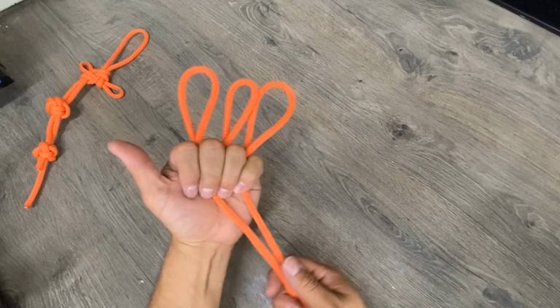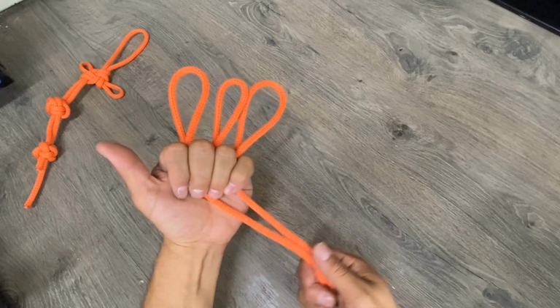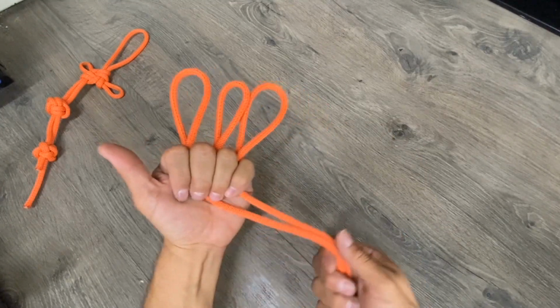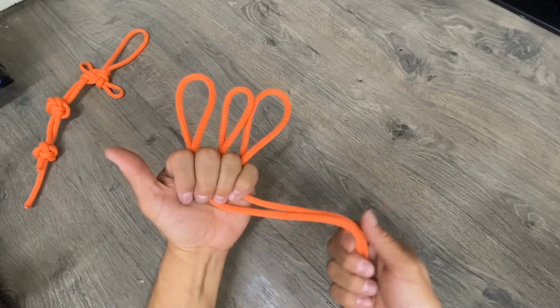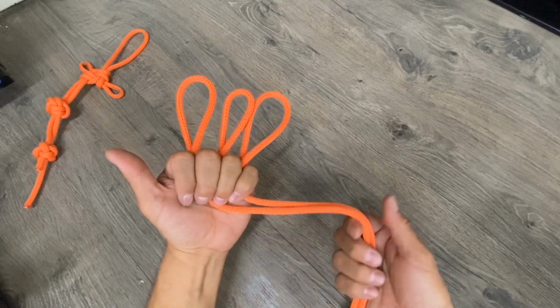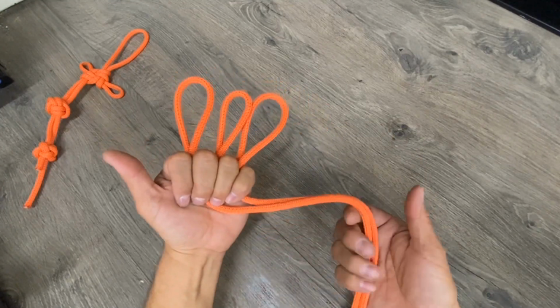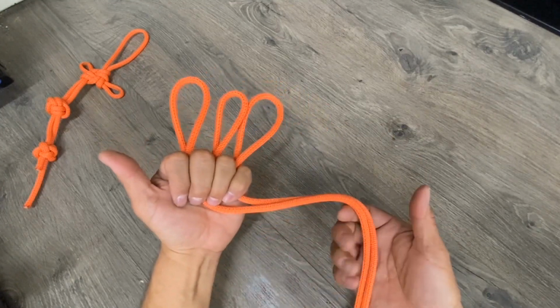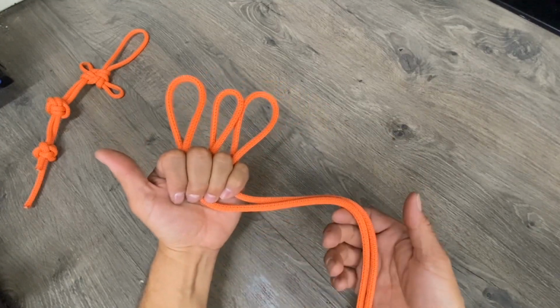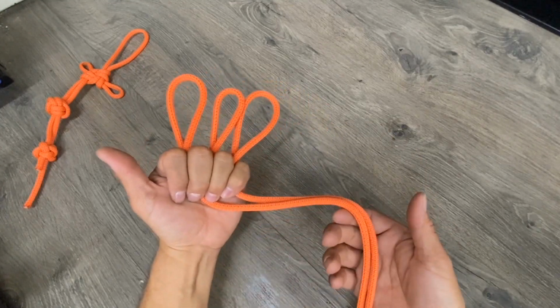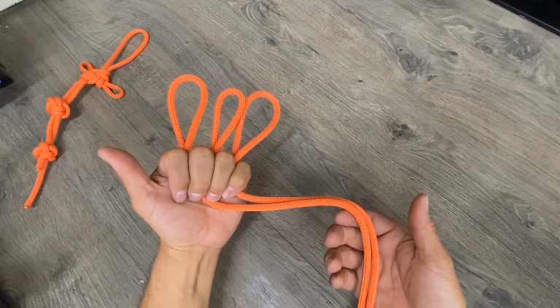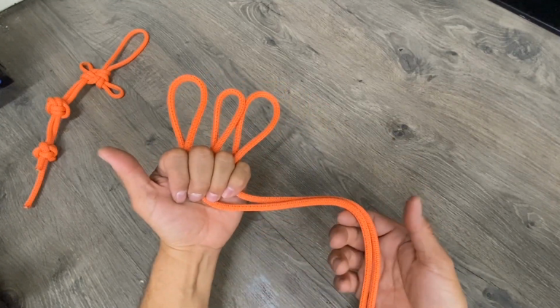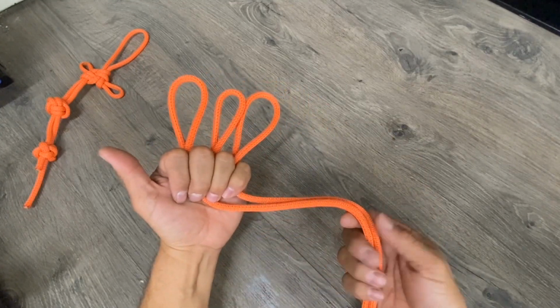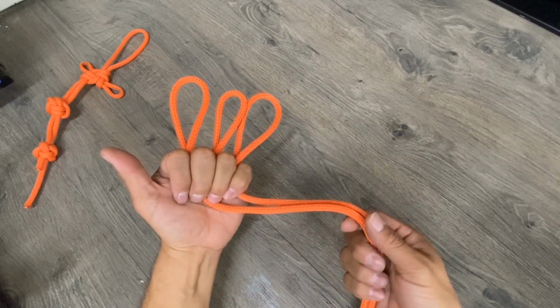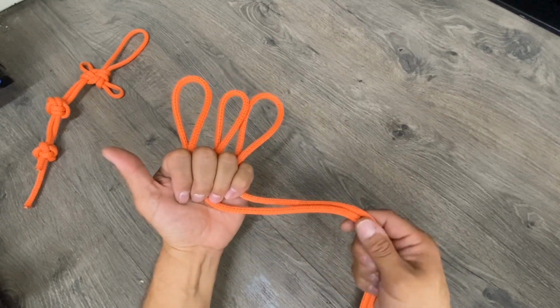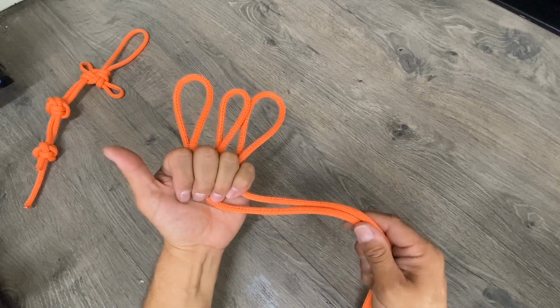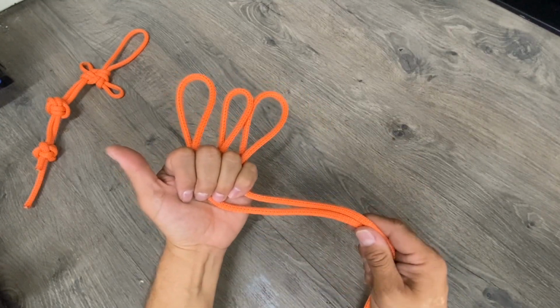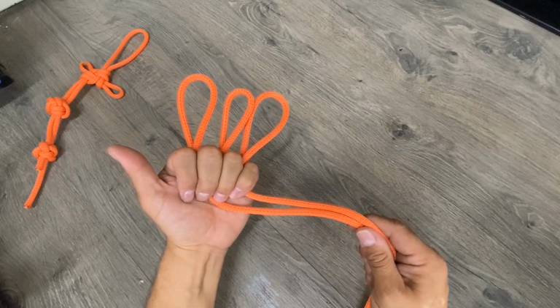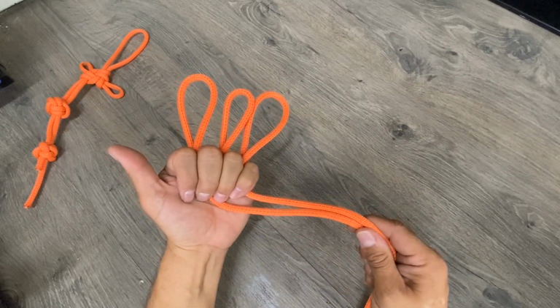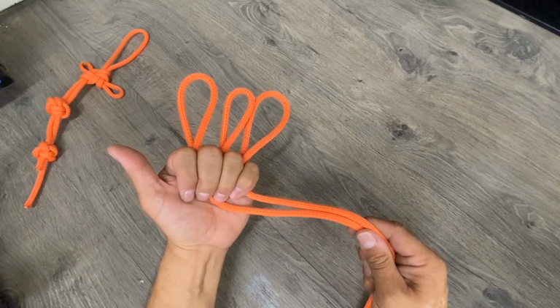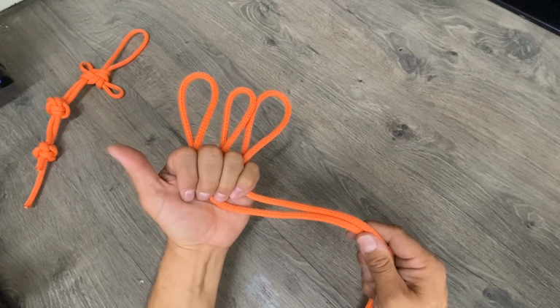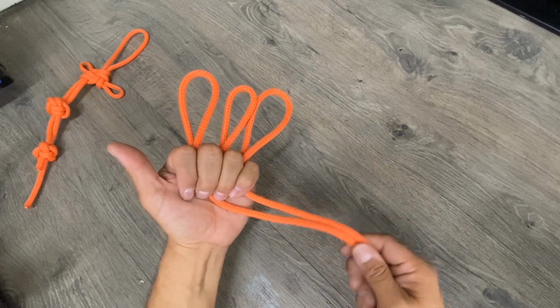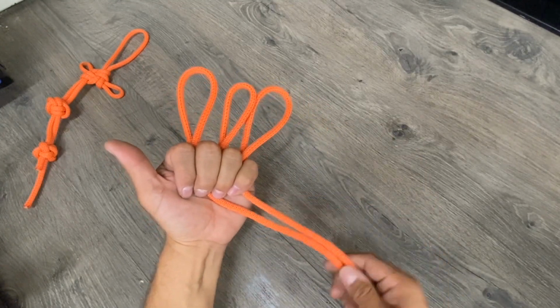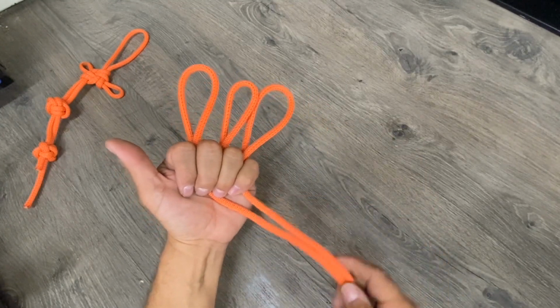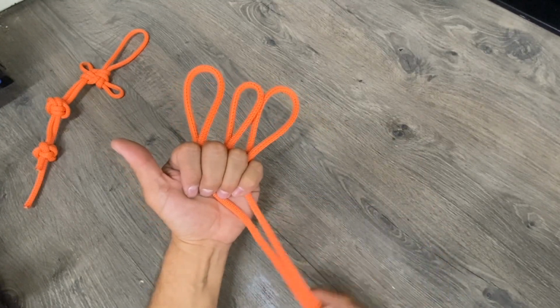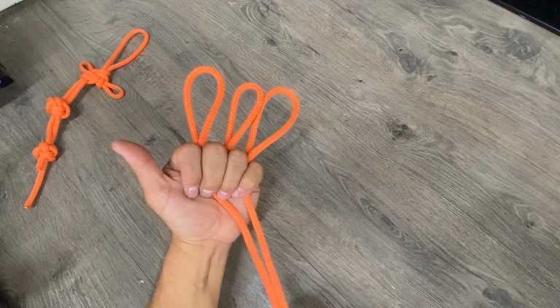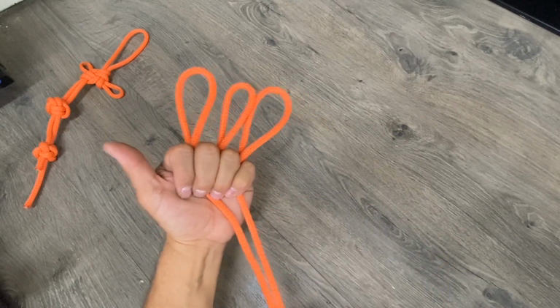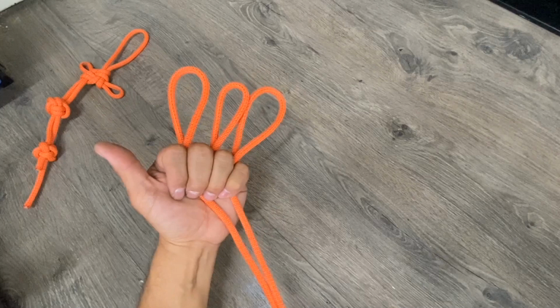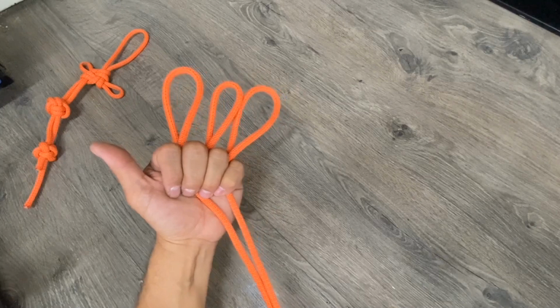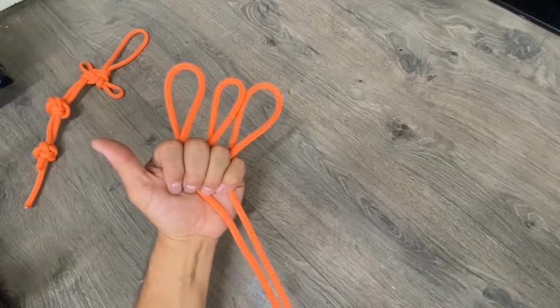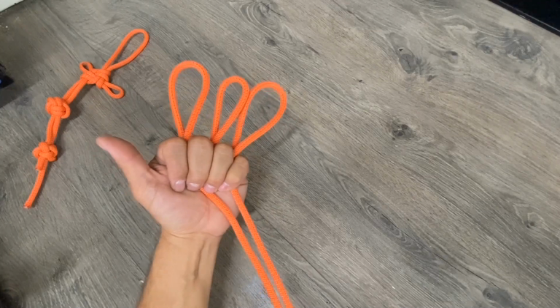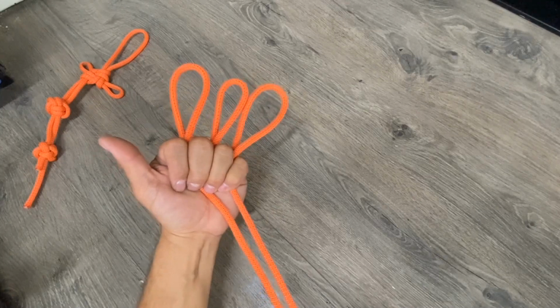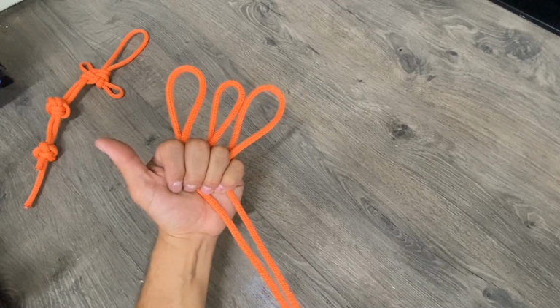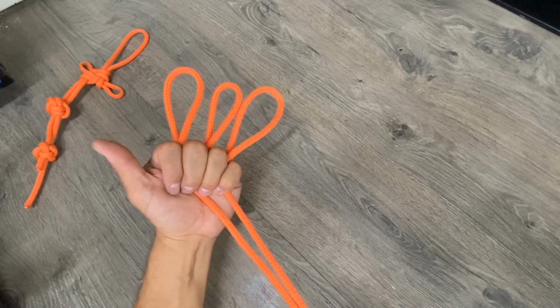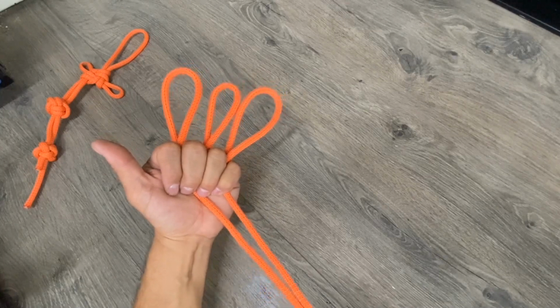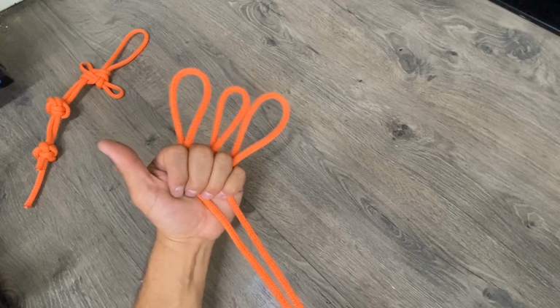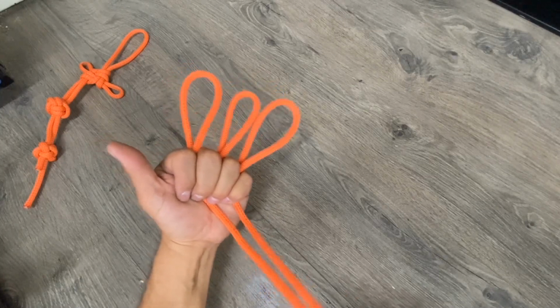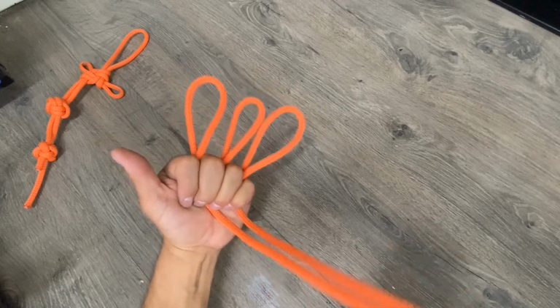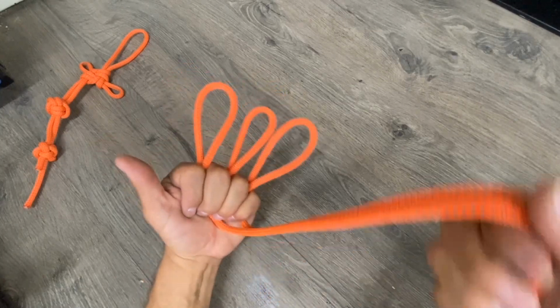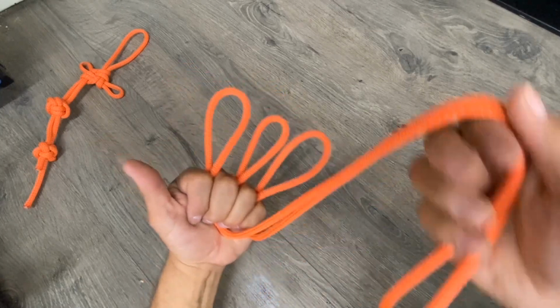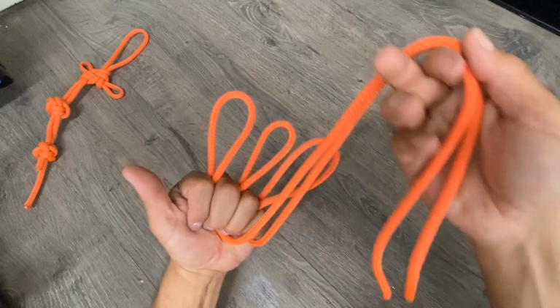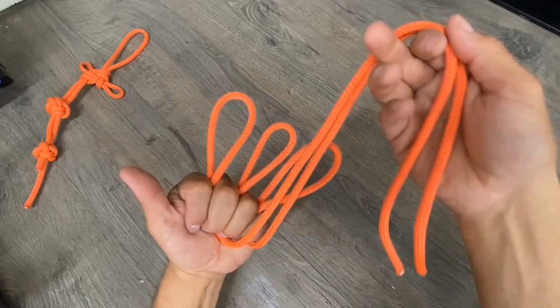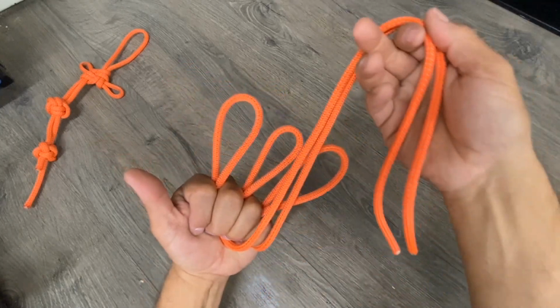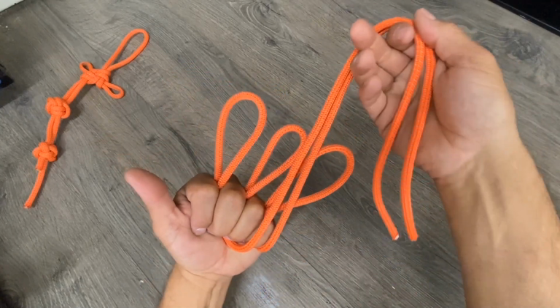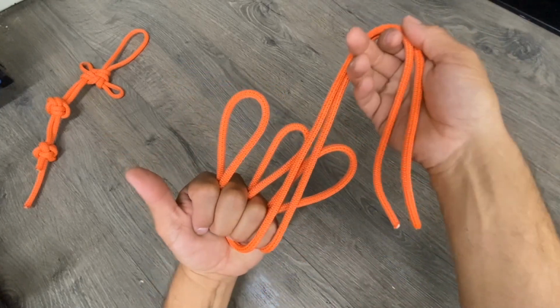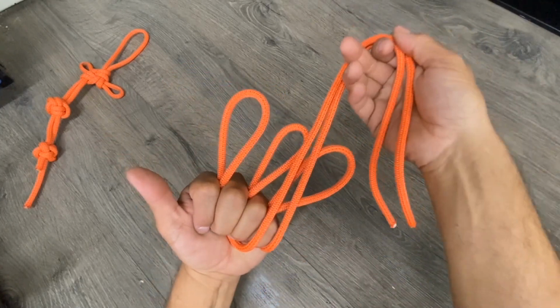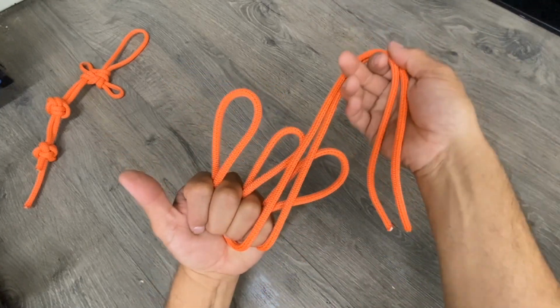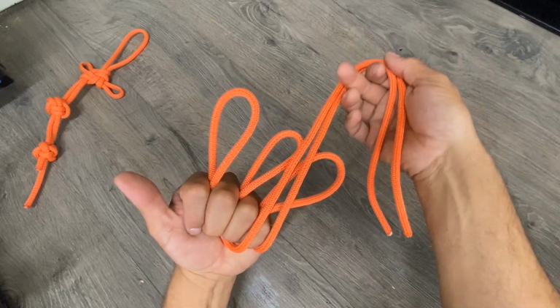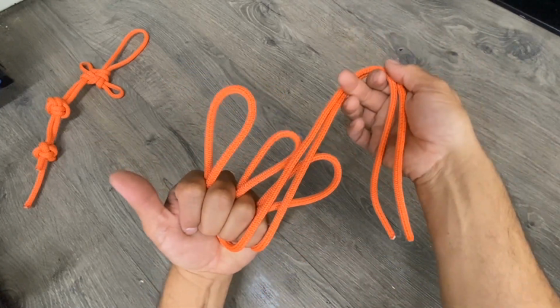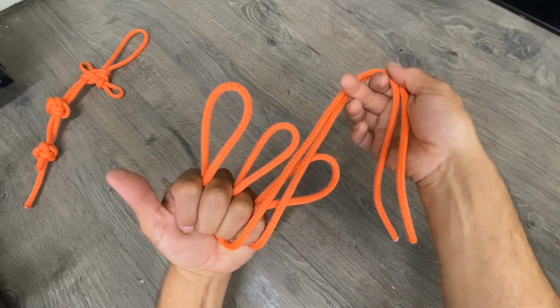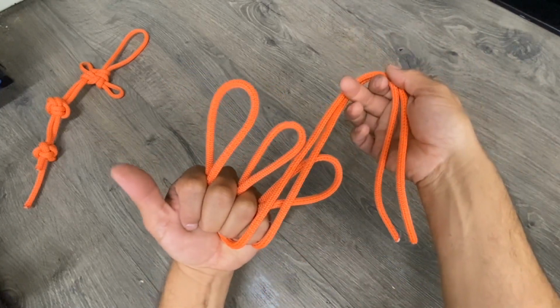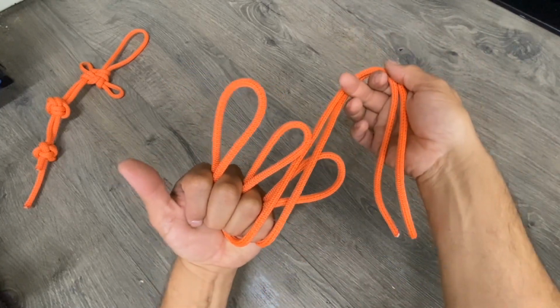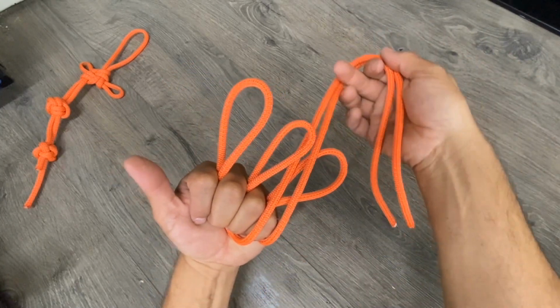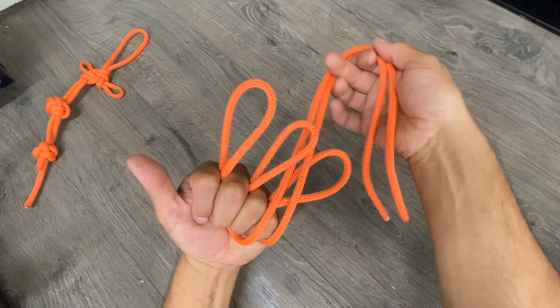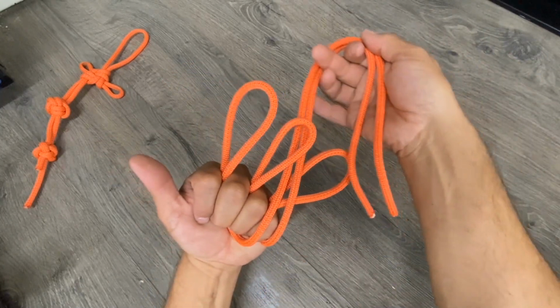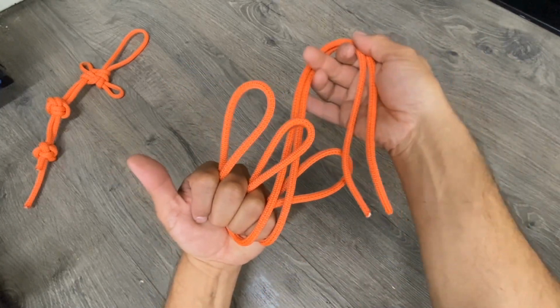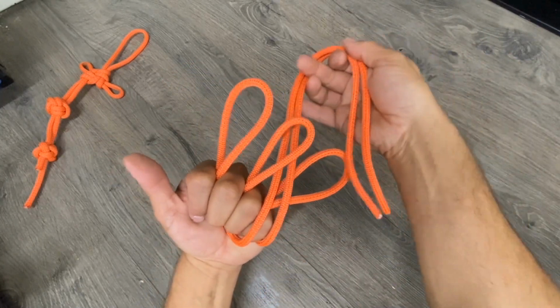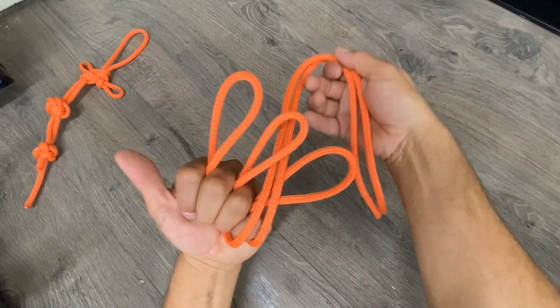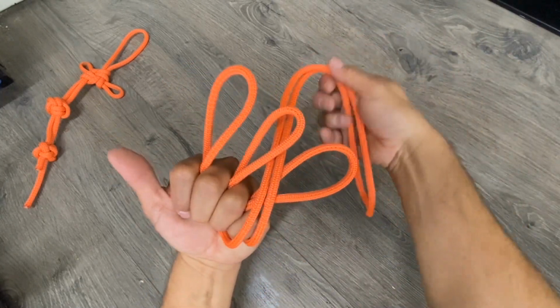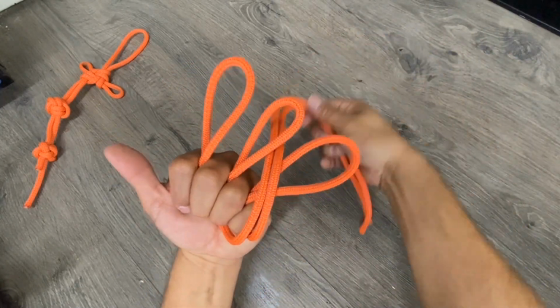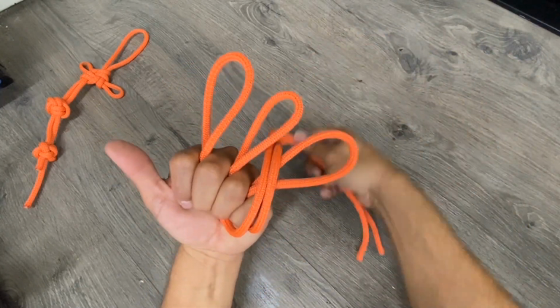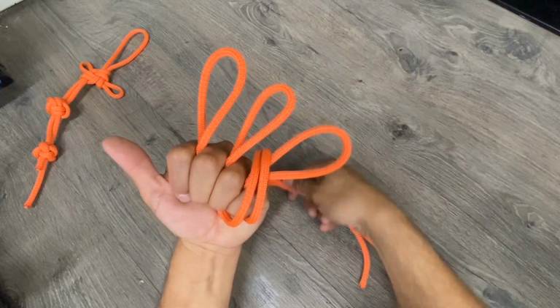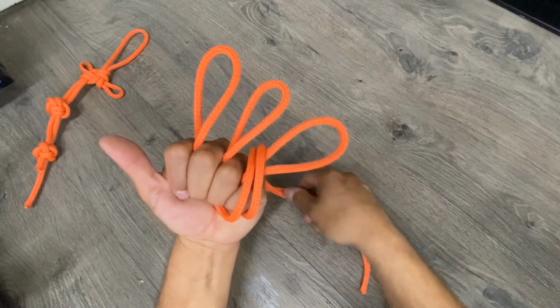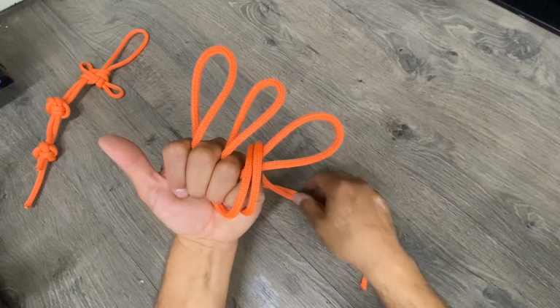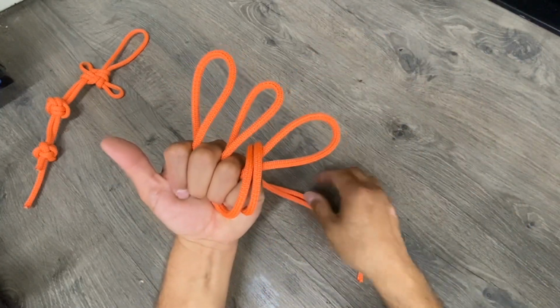Create the quadruple crown by taking the strands down below, pulling them up and between the second and third loop.